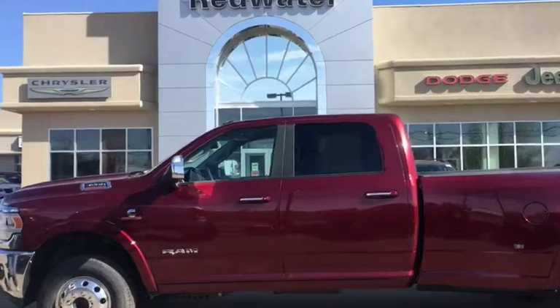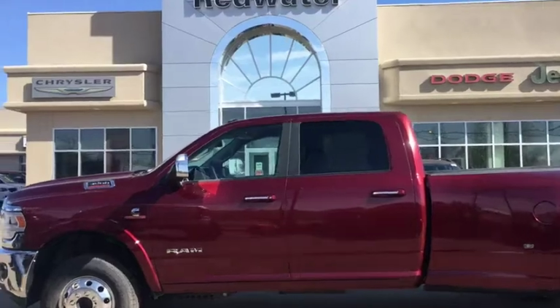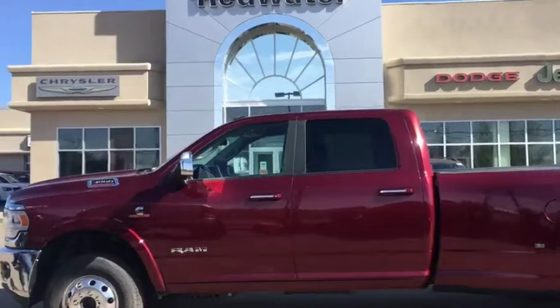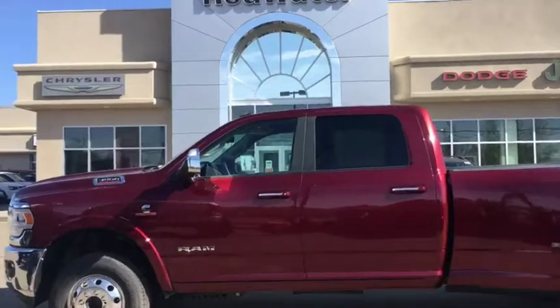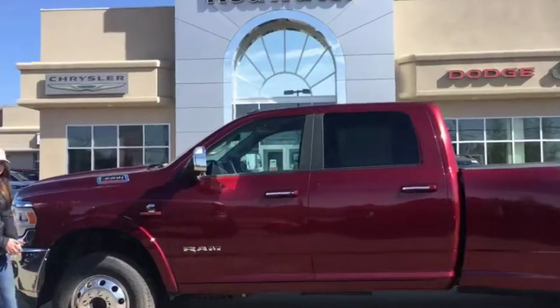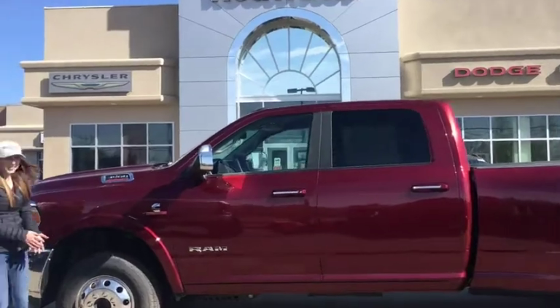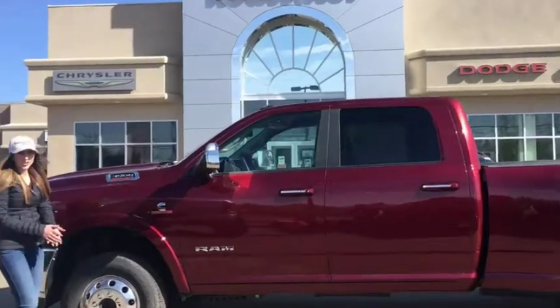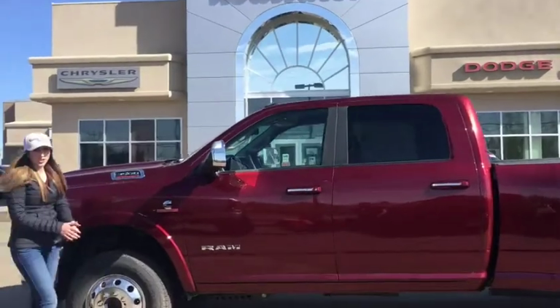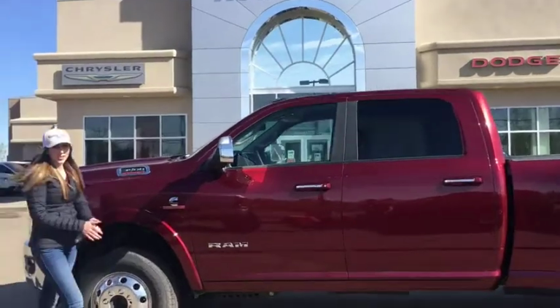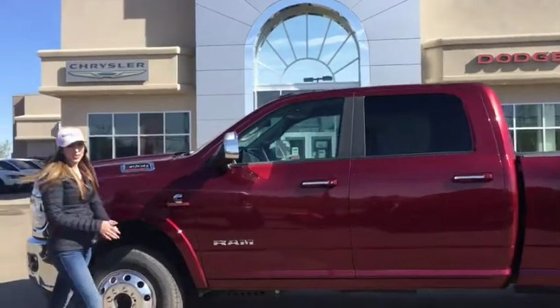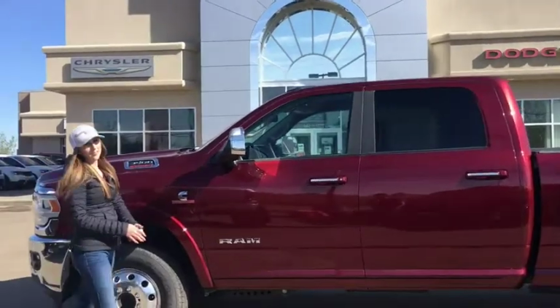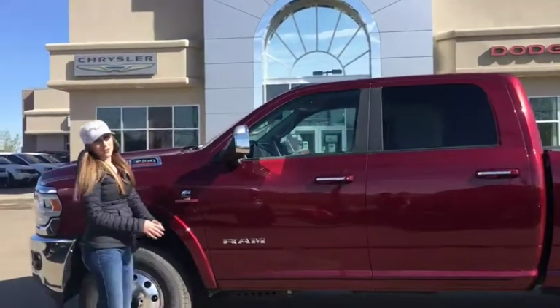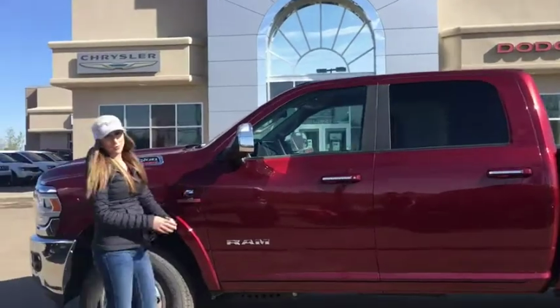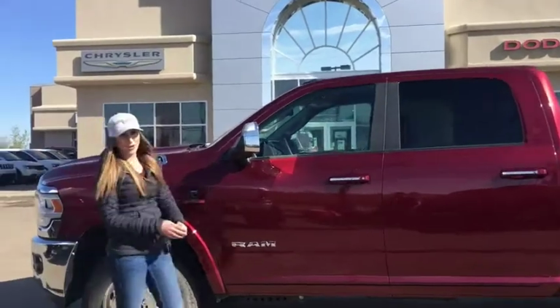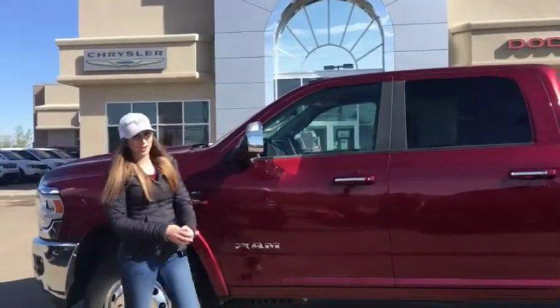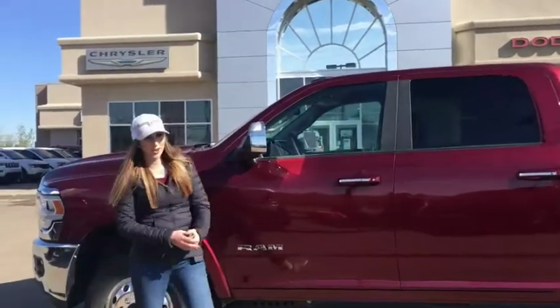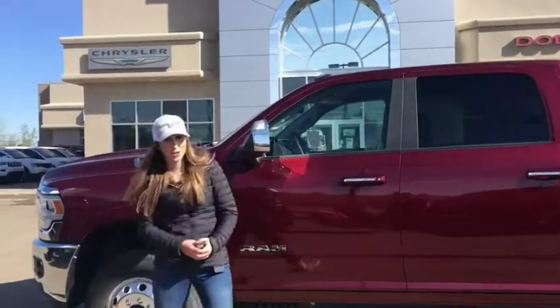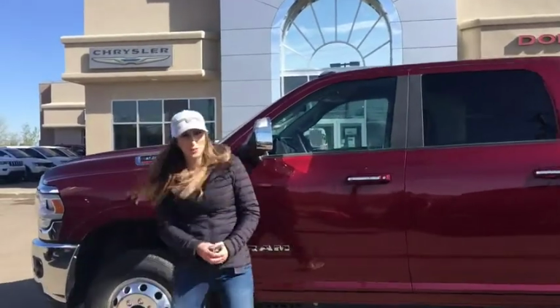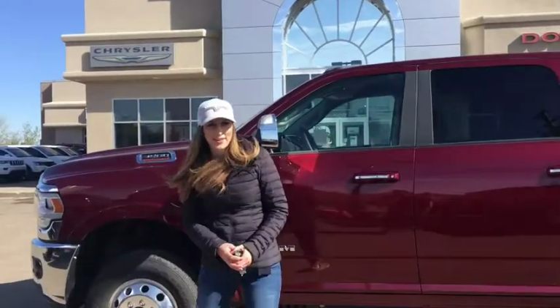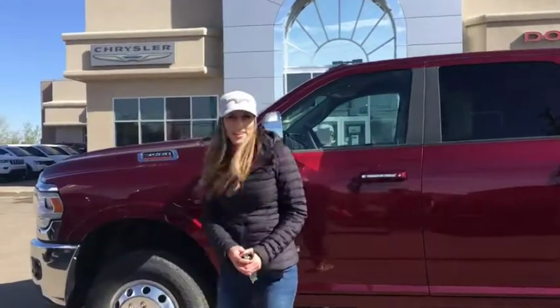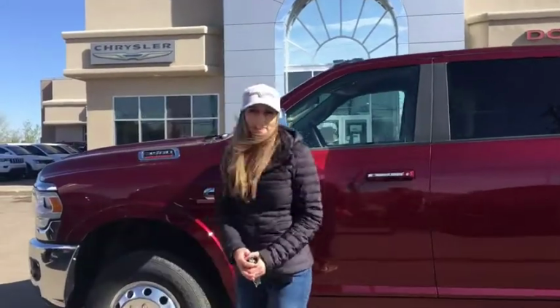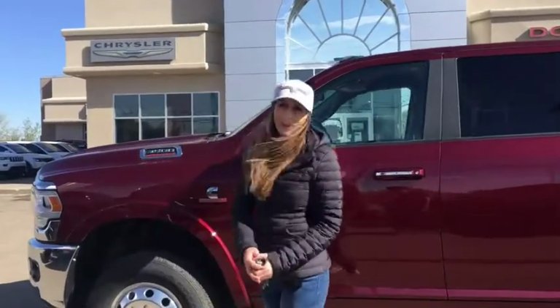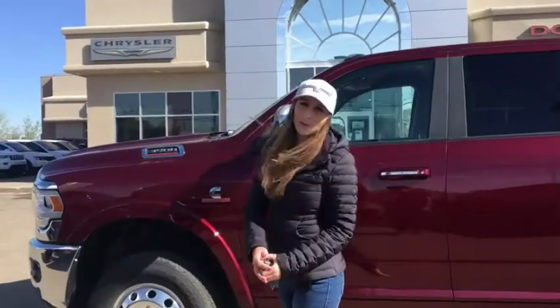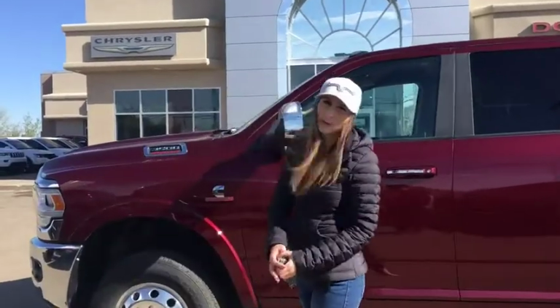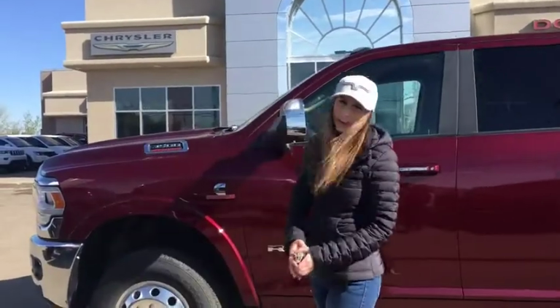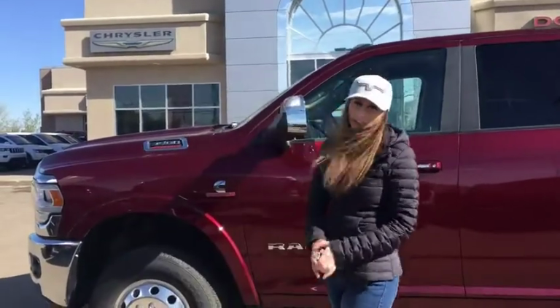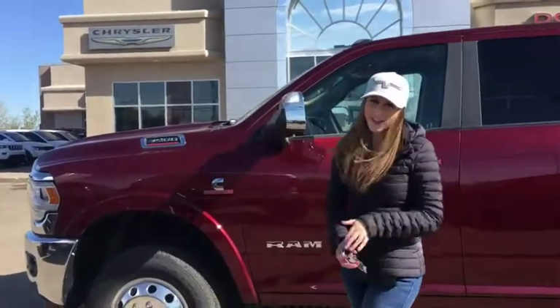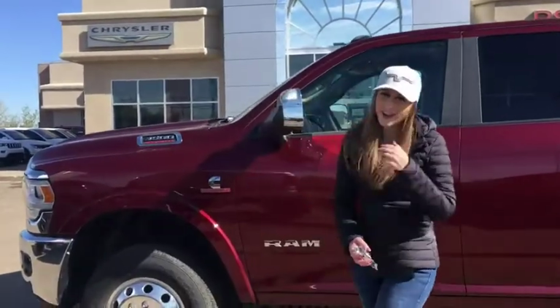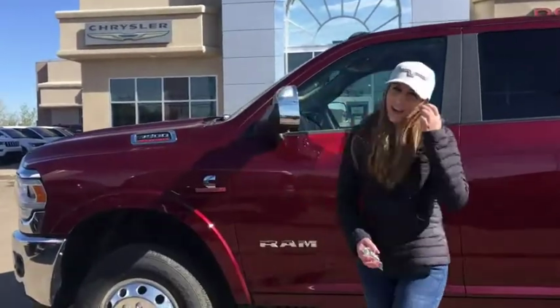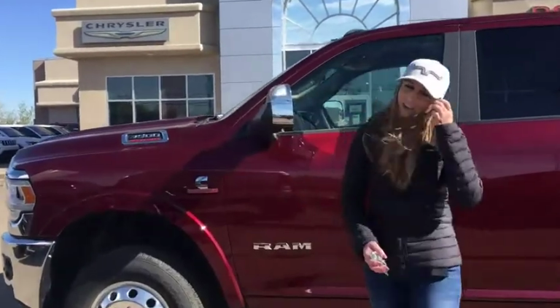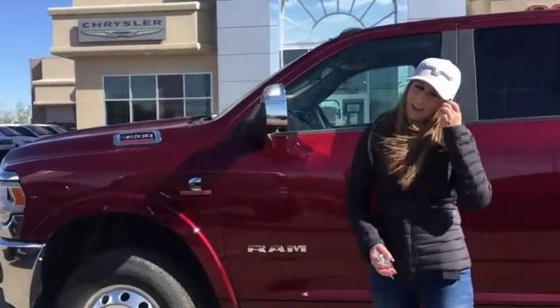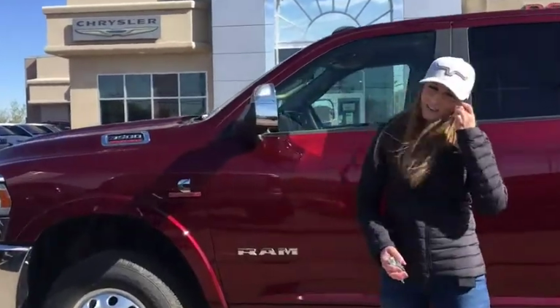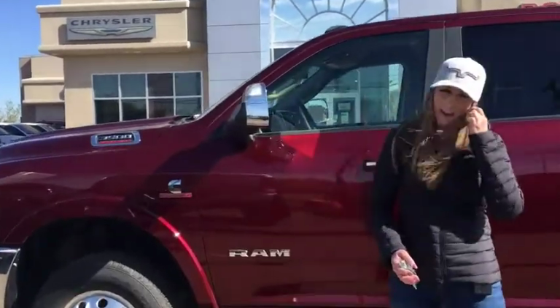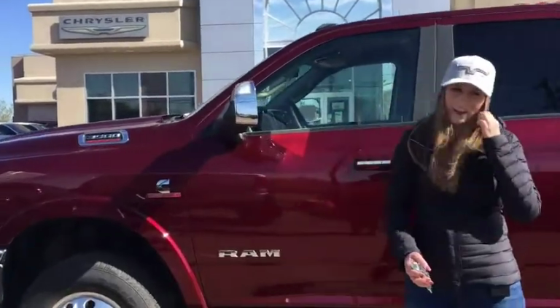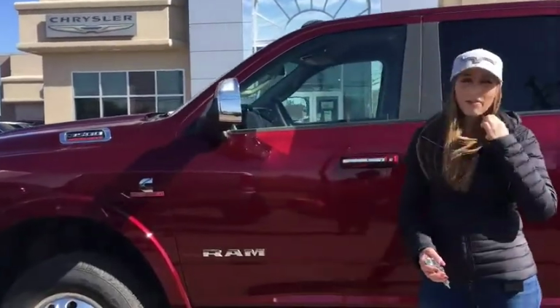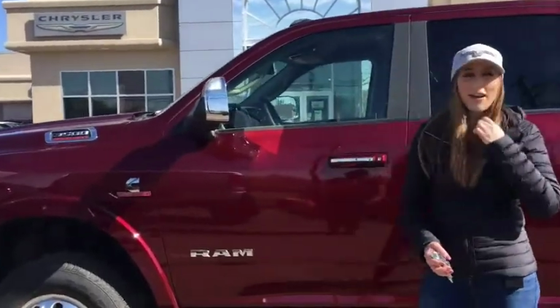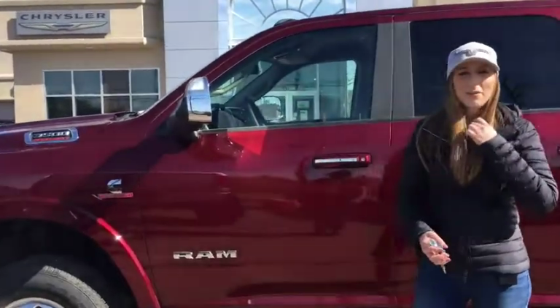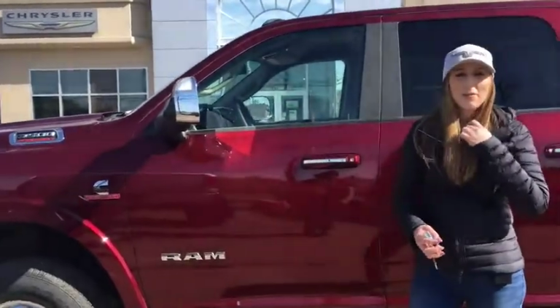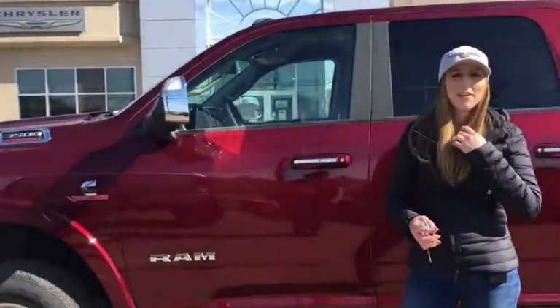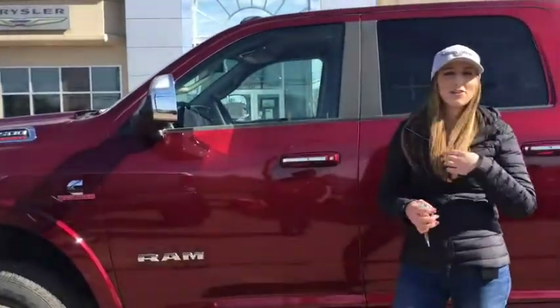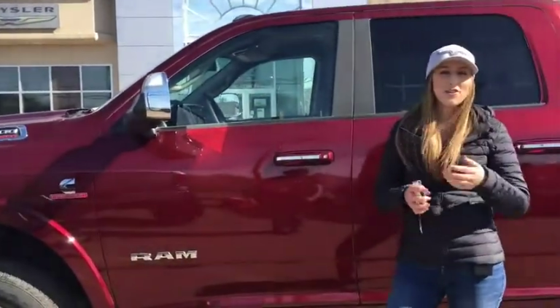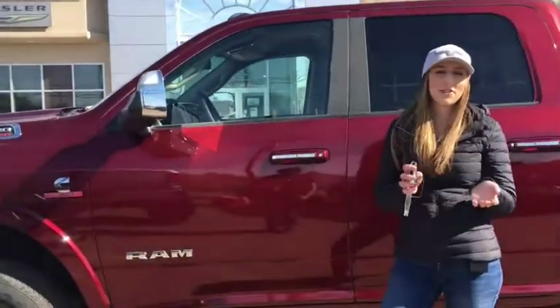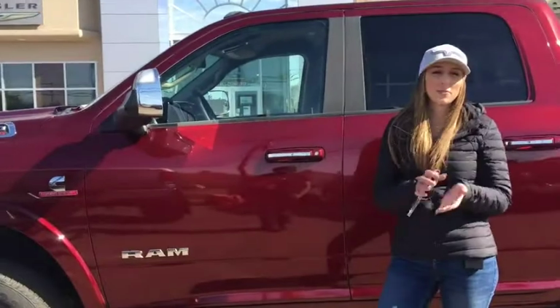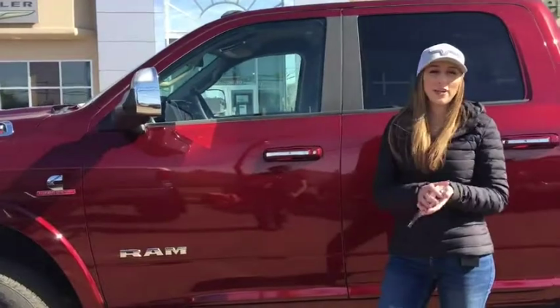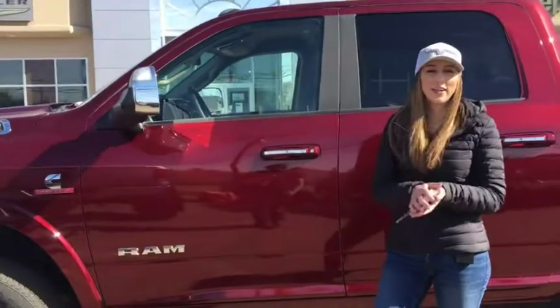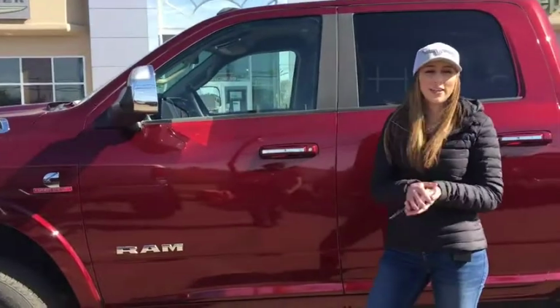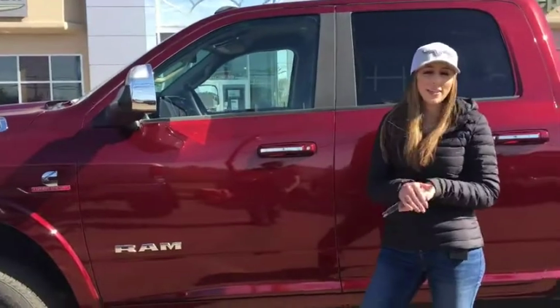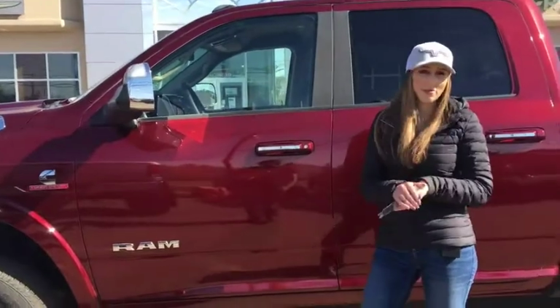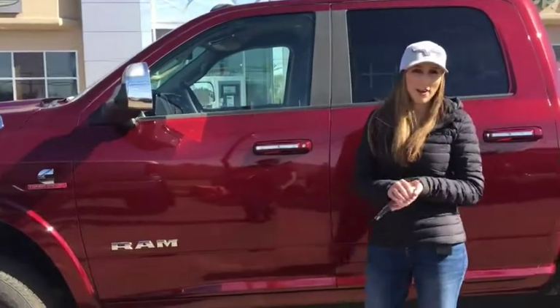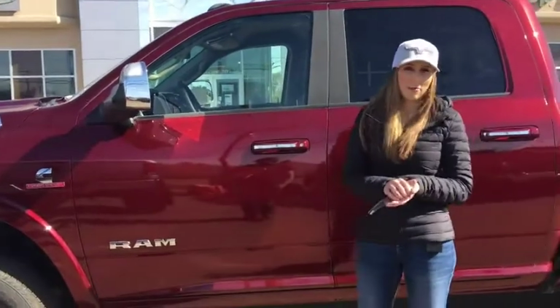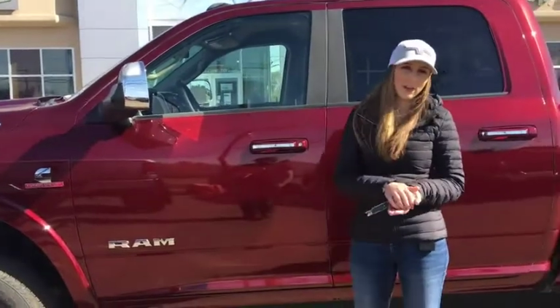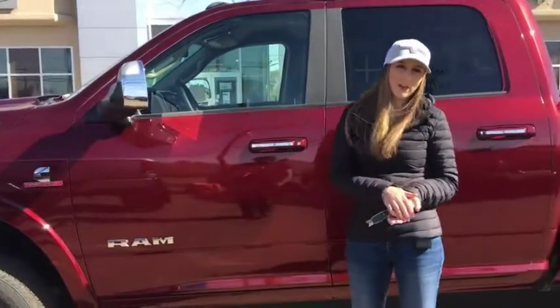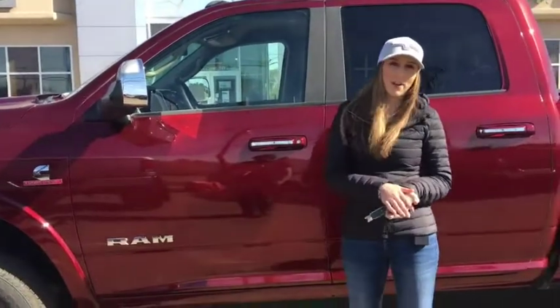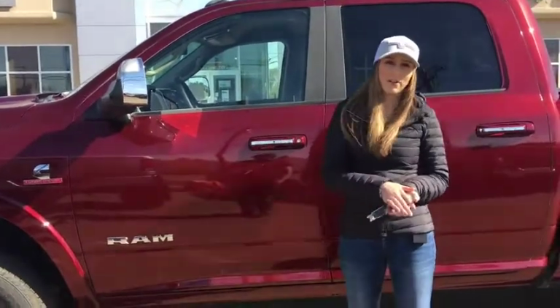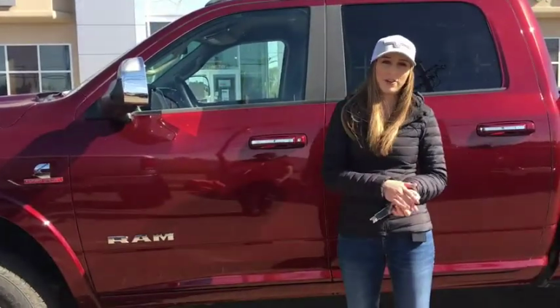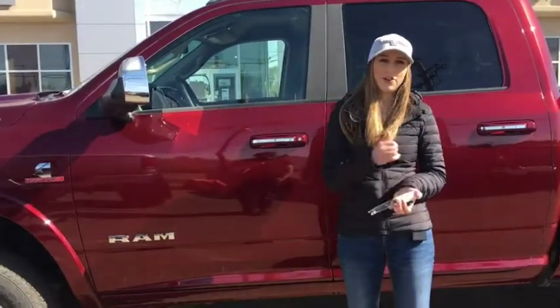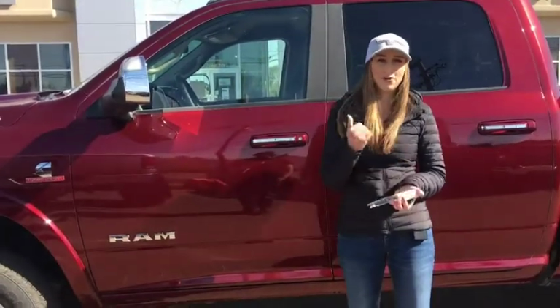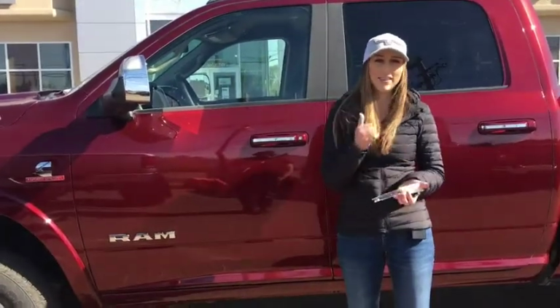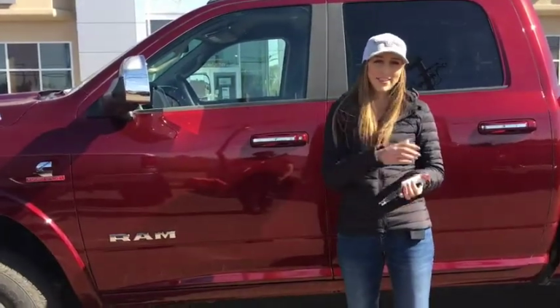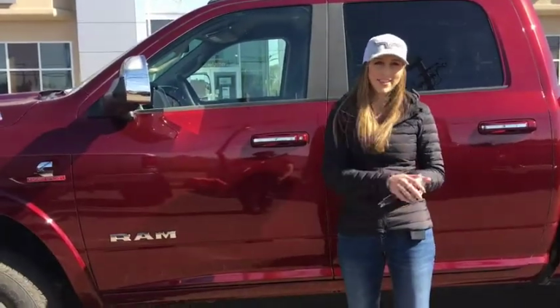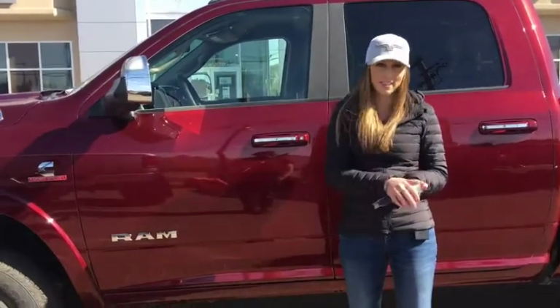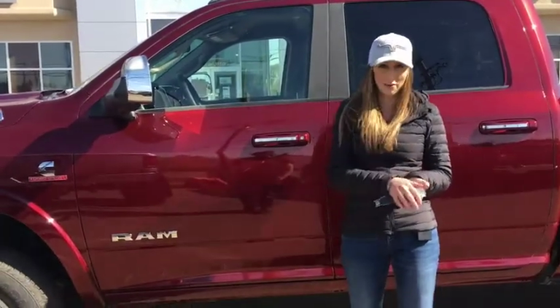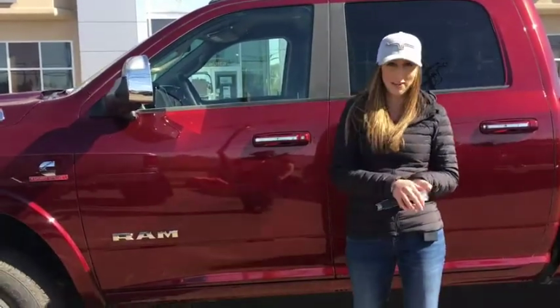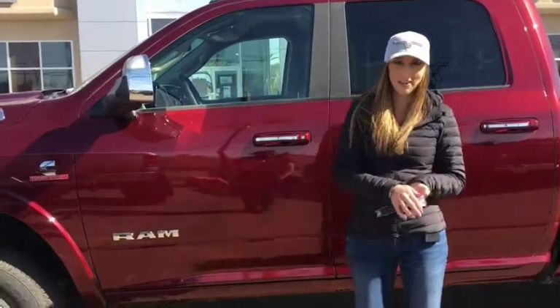Hey guys, it's Joel down at Redwater Dodge with a $10 oil check and rig ready ramps. I'm here to show you this 2019 Ram 3500 Dually, so let's take a look.